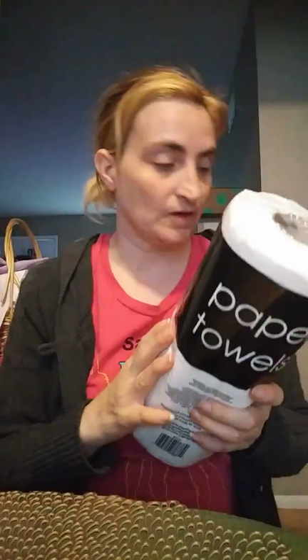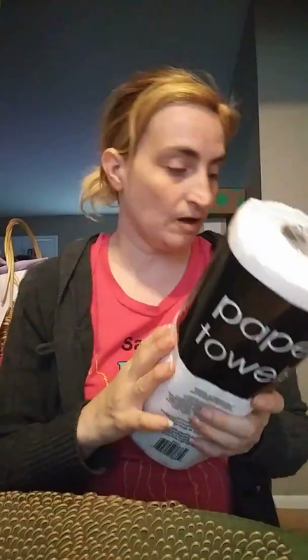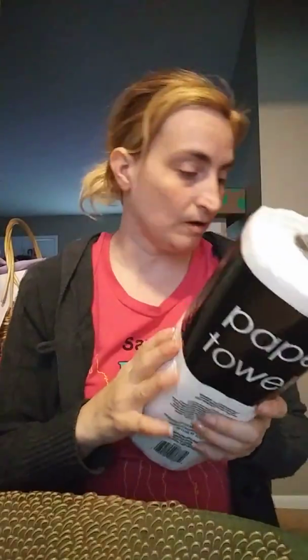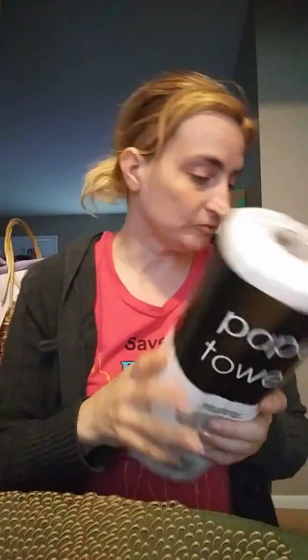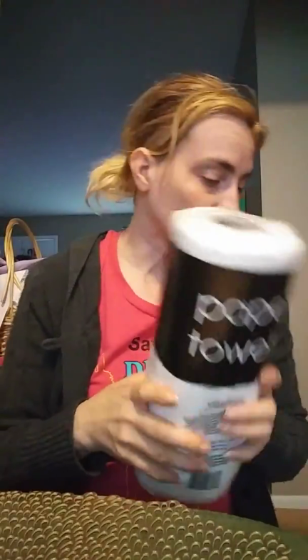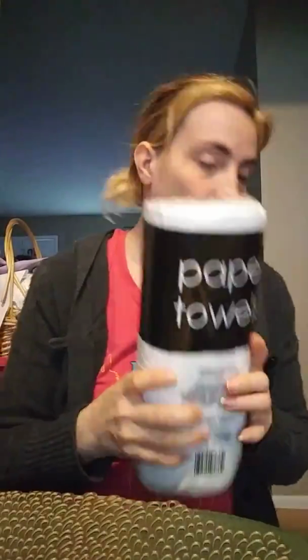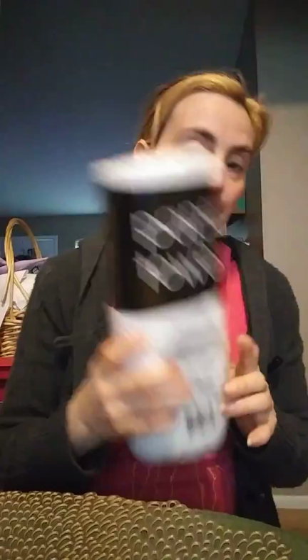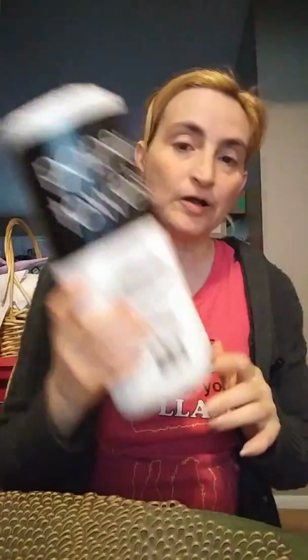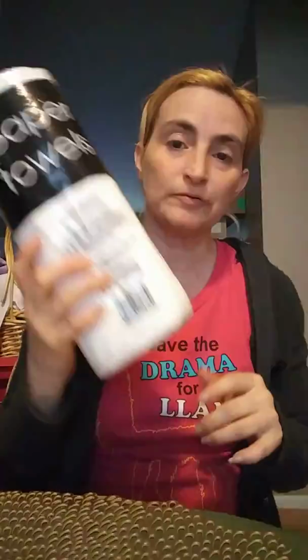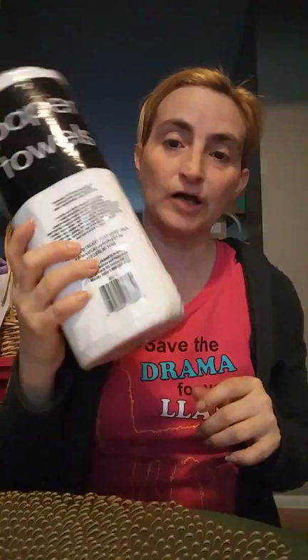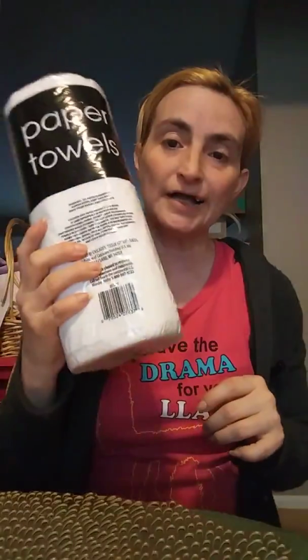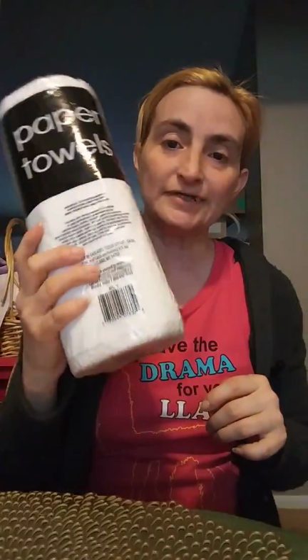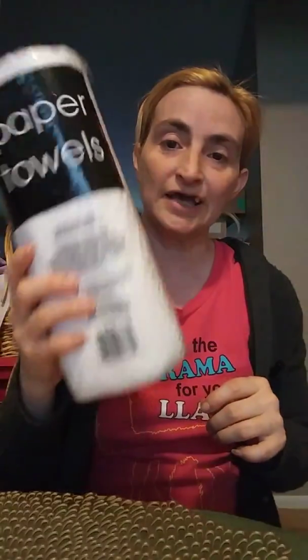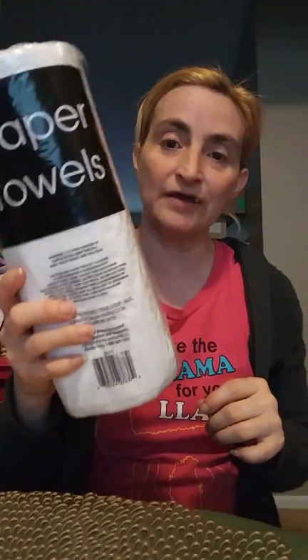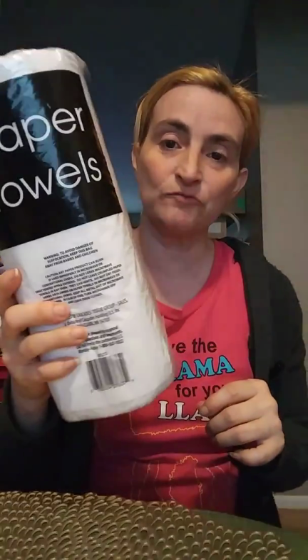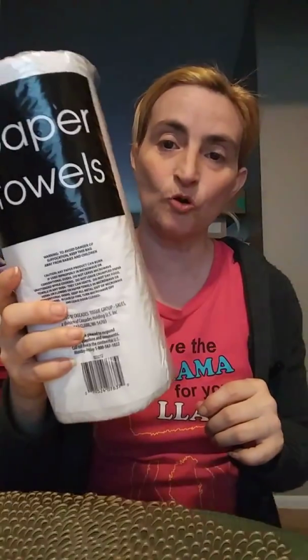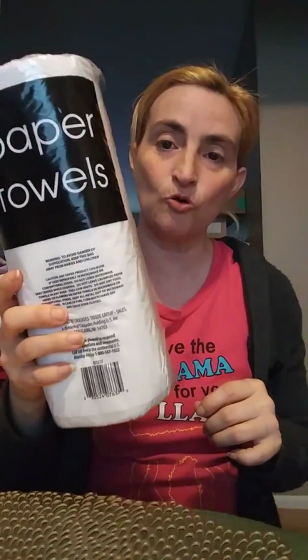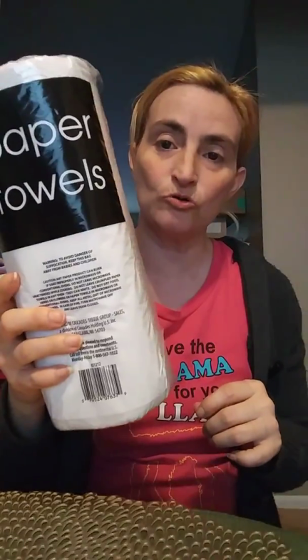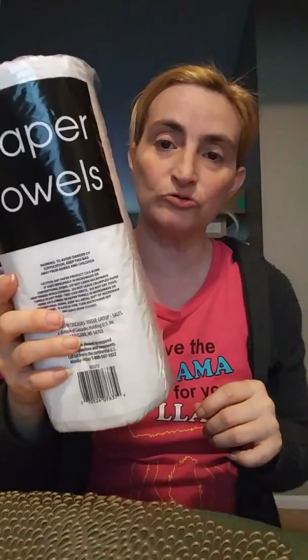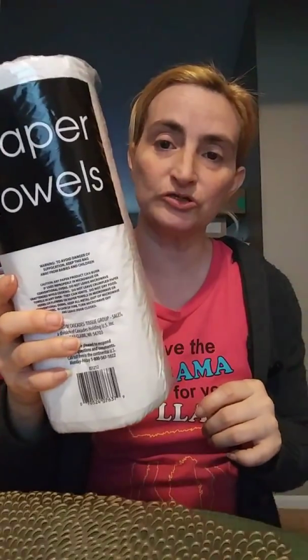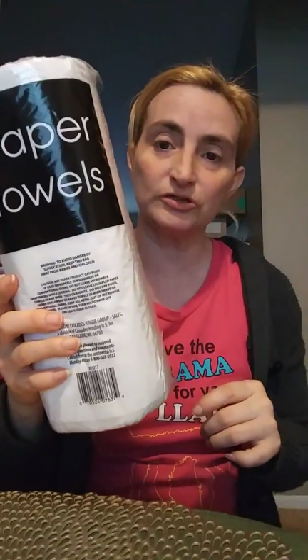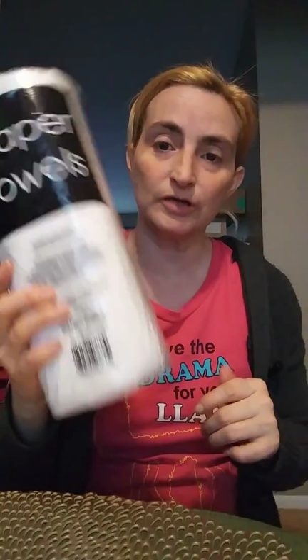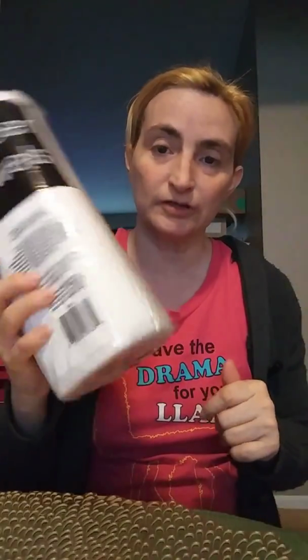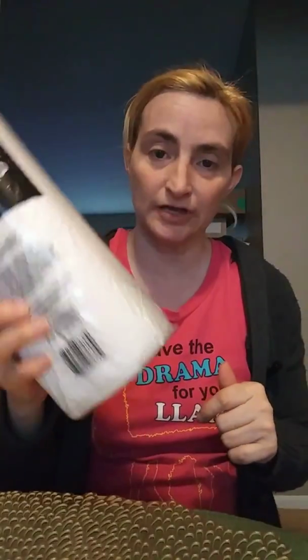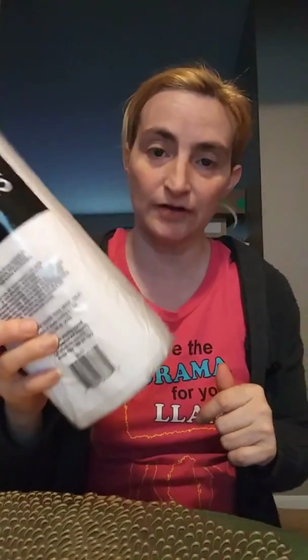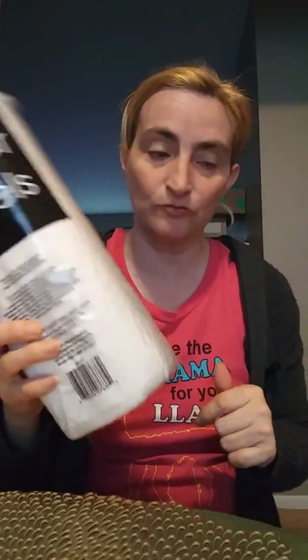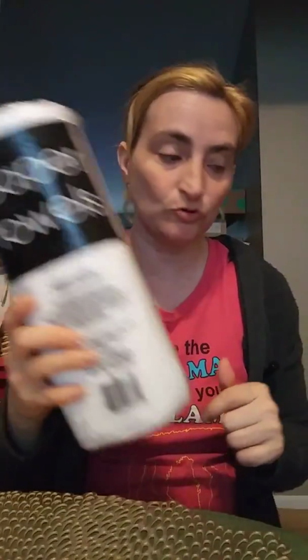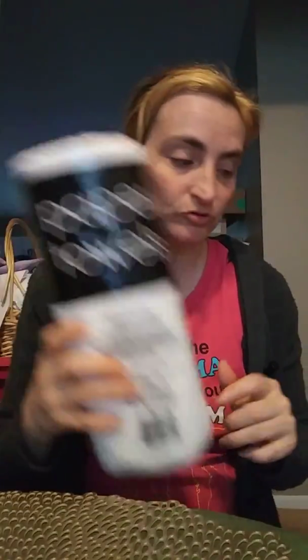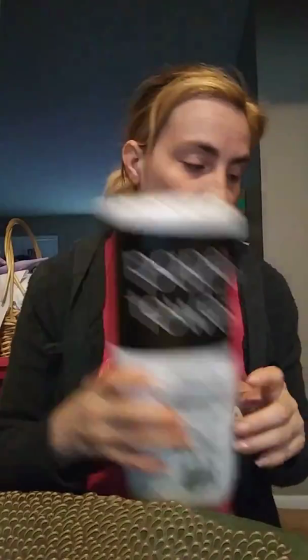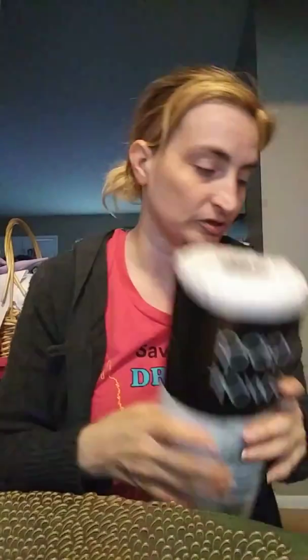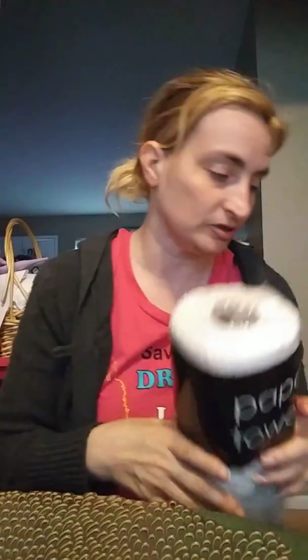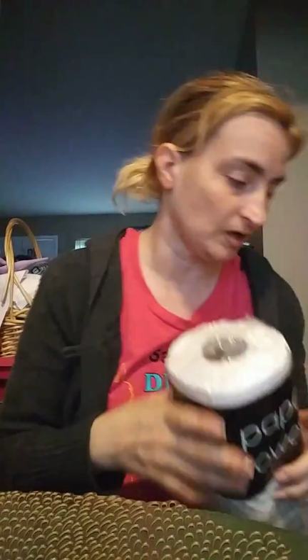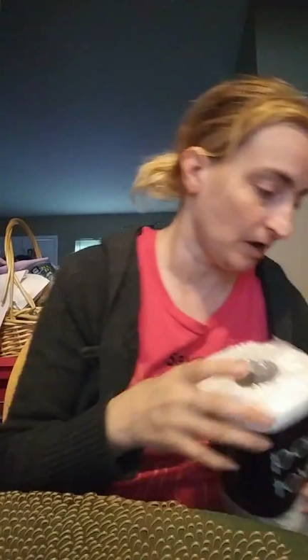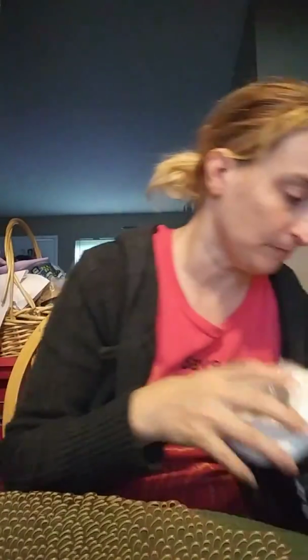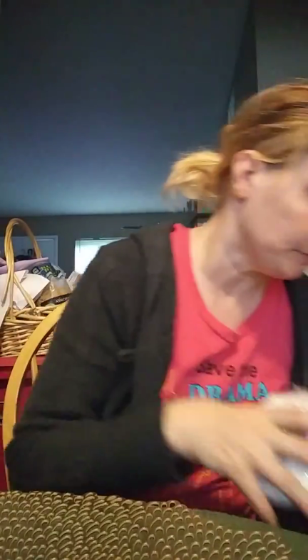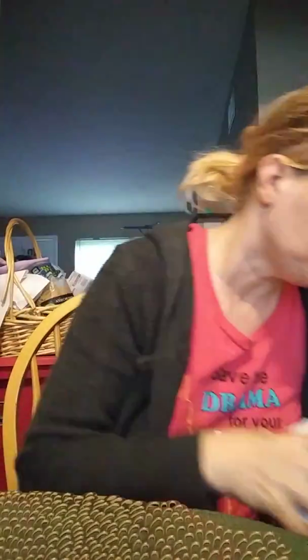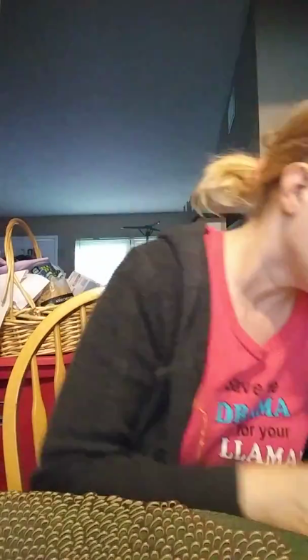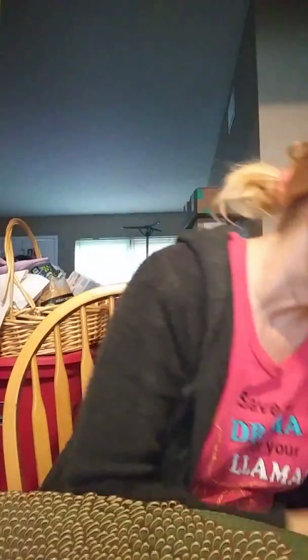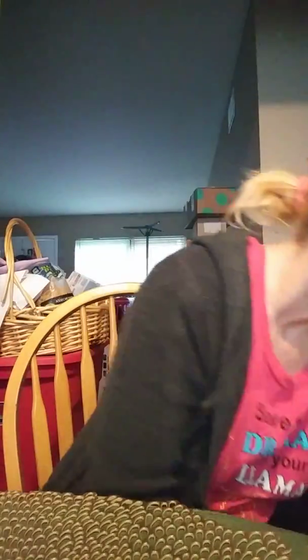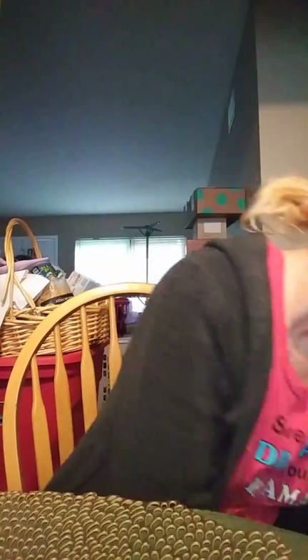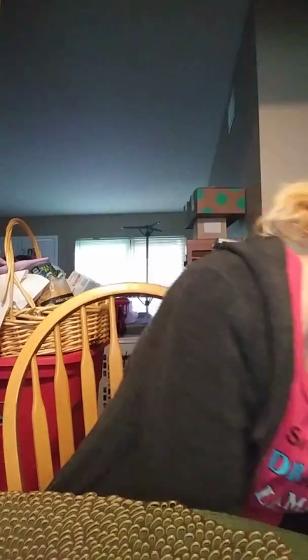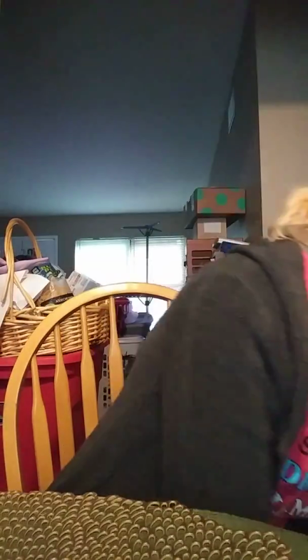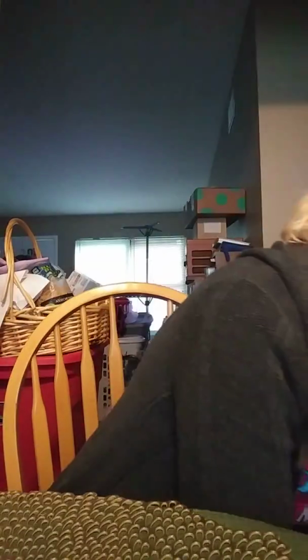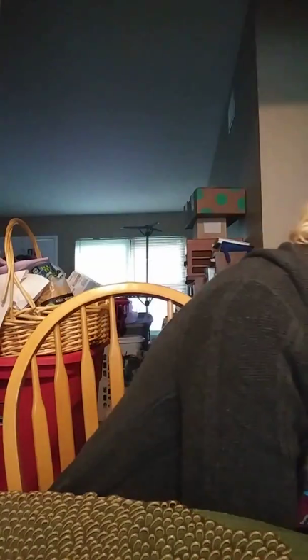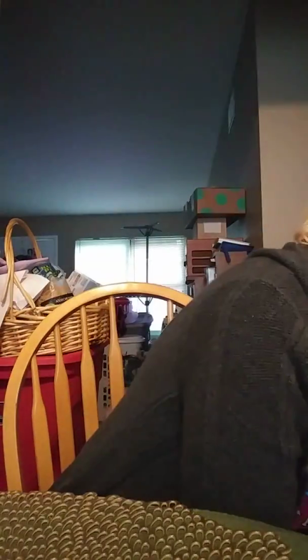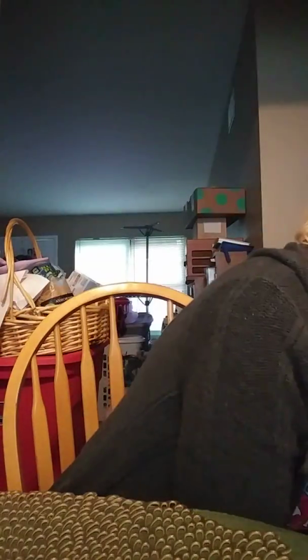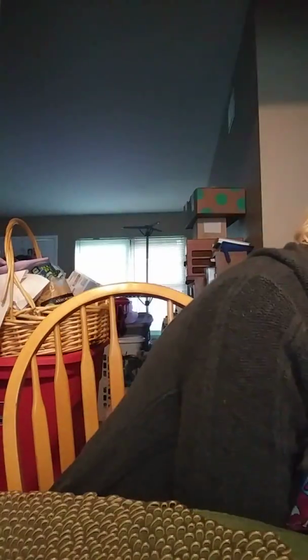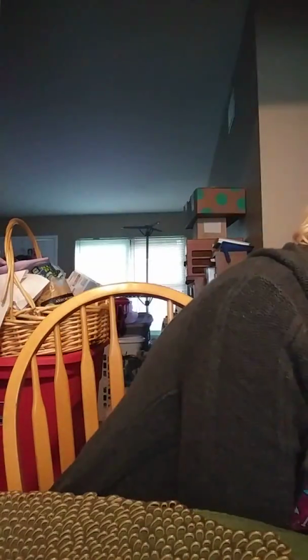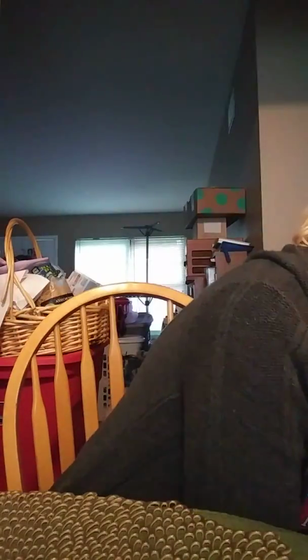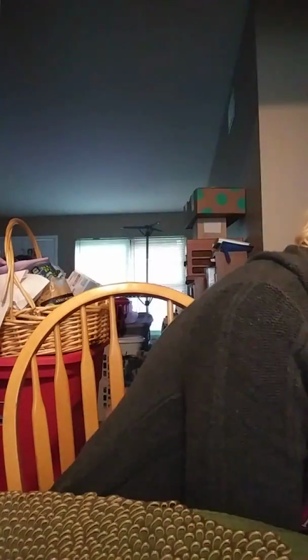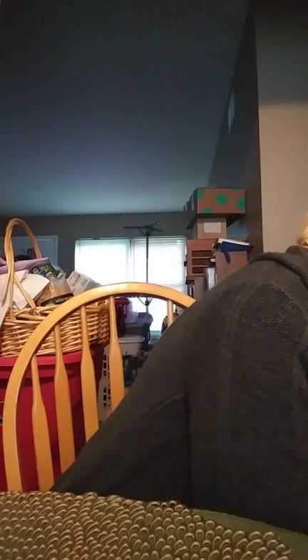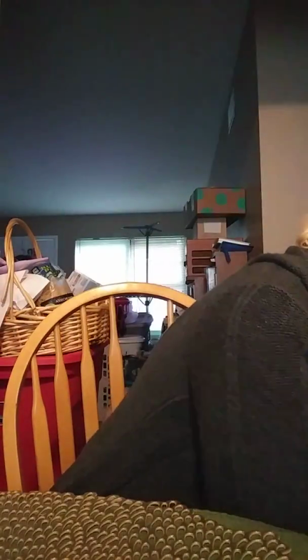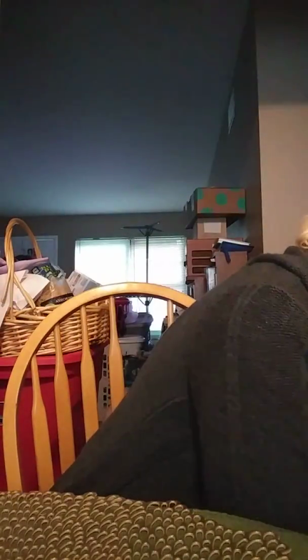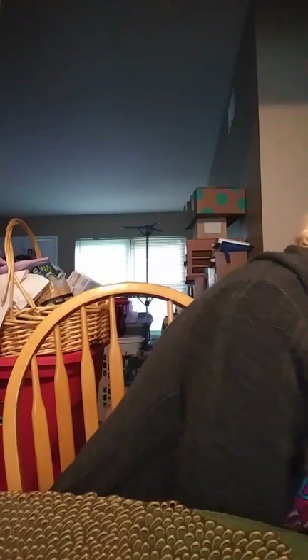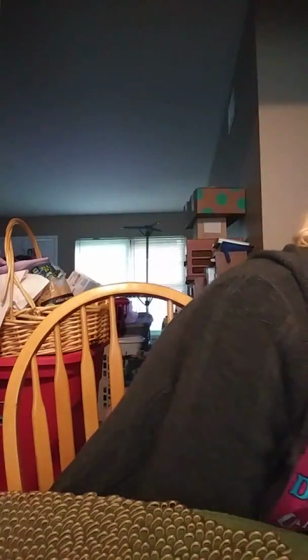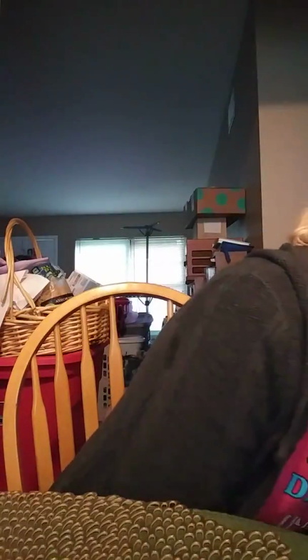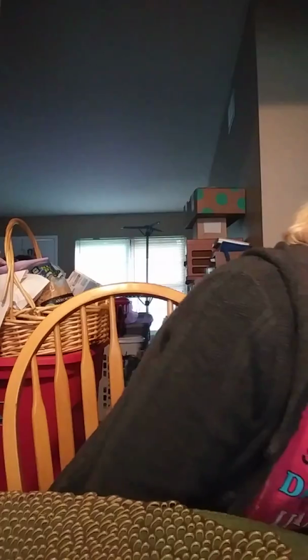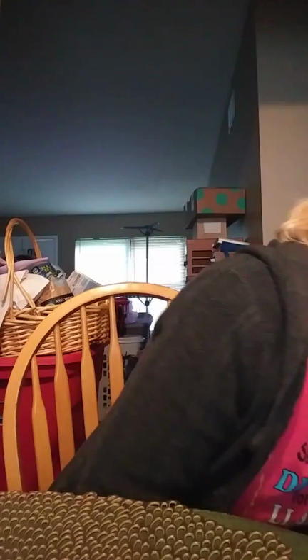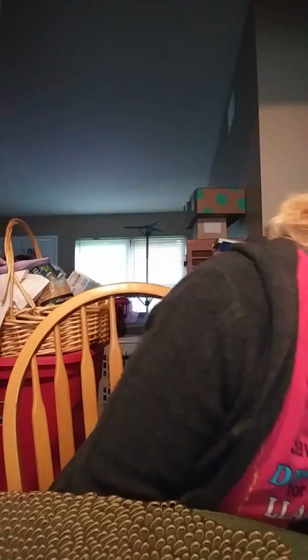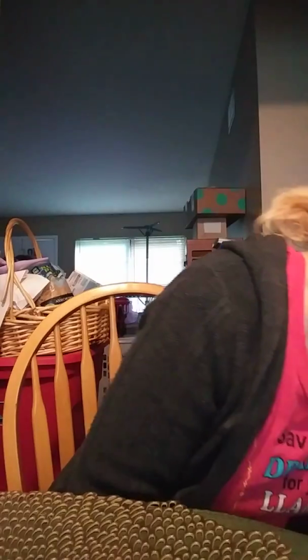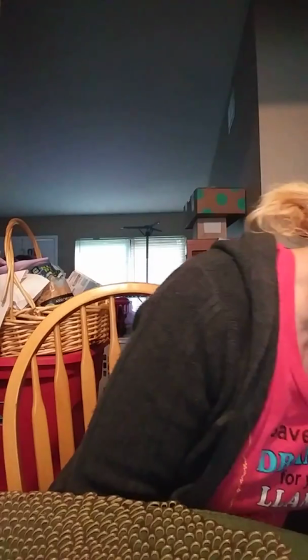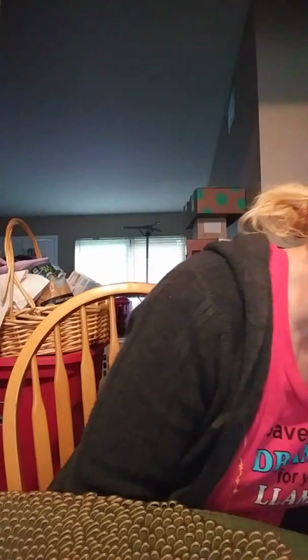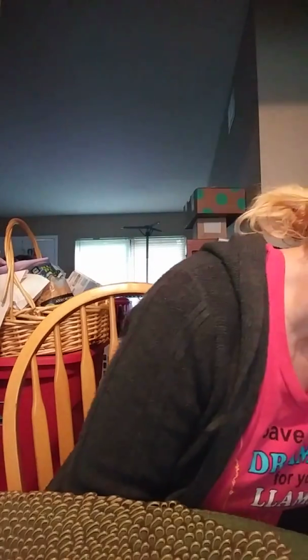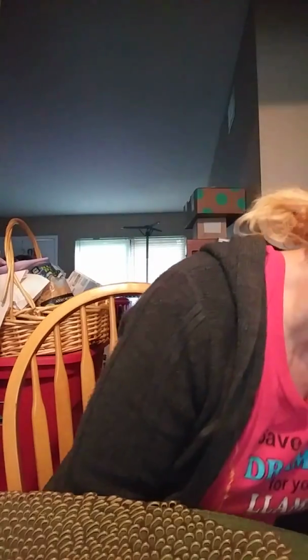So I went and got 10 rolls — 10 rolls of paper towels this time.